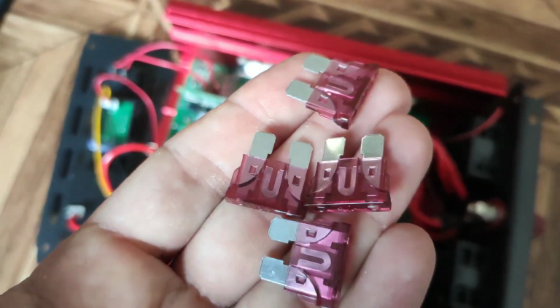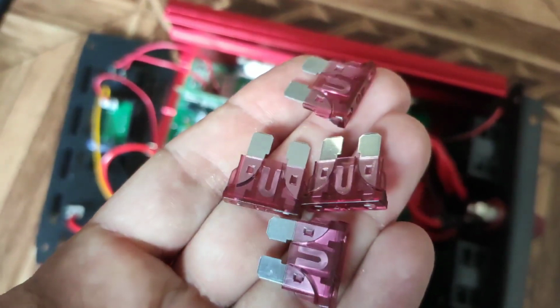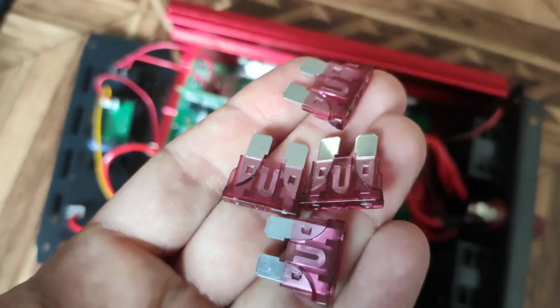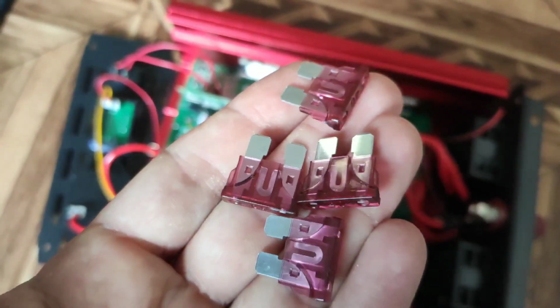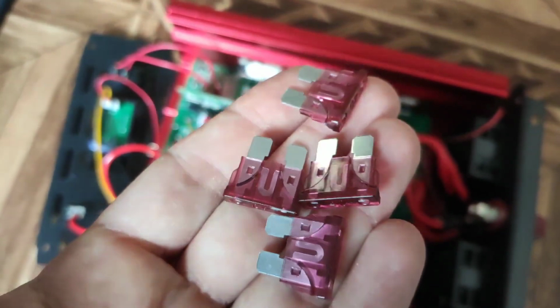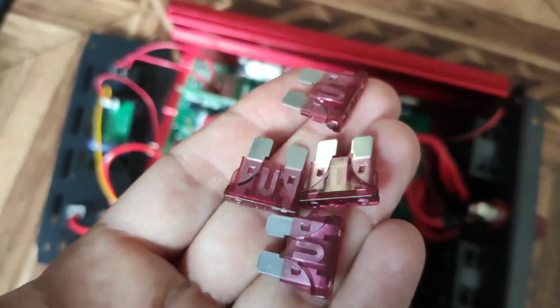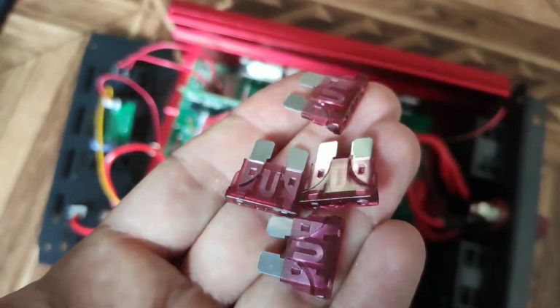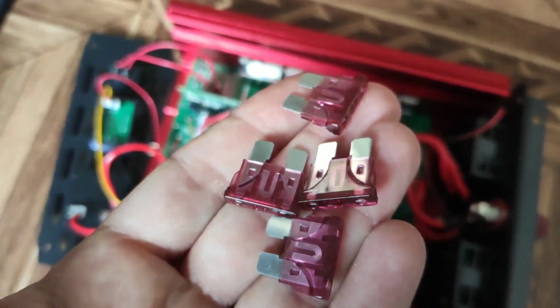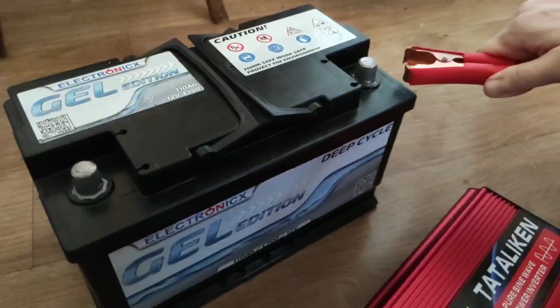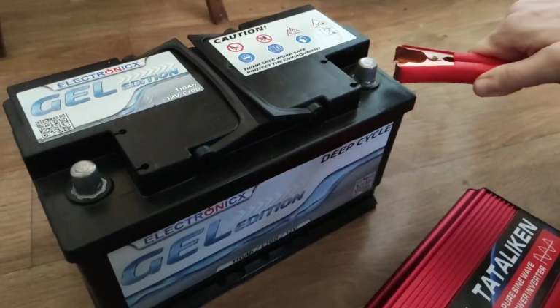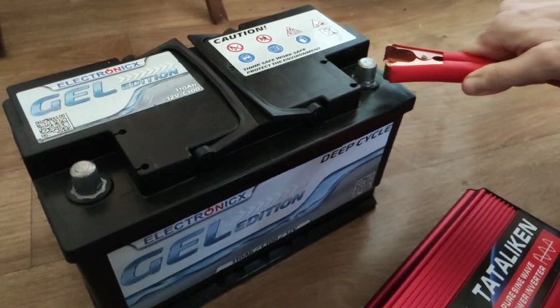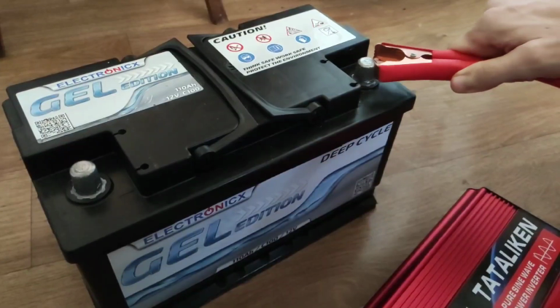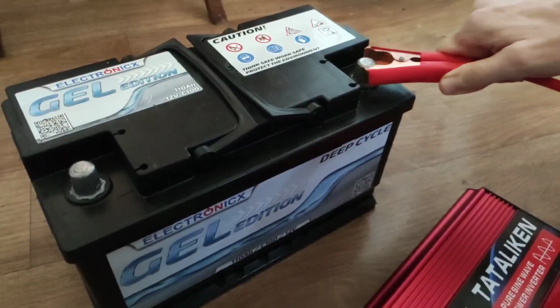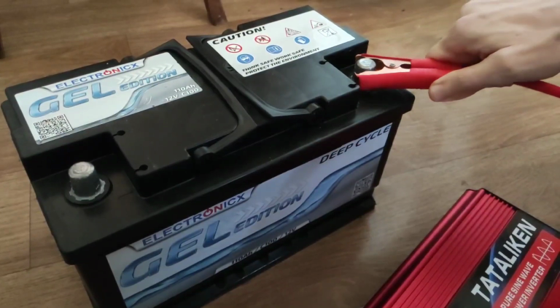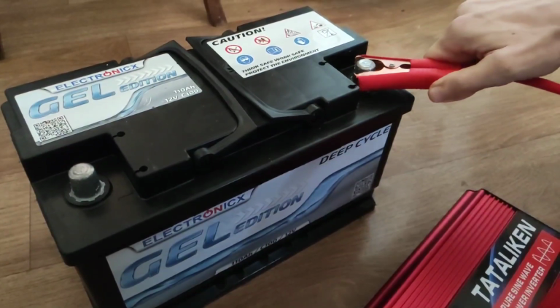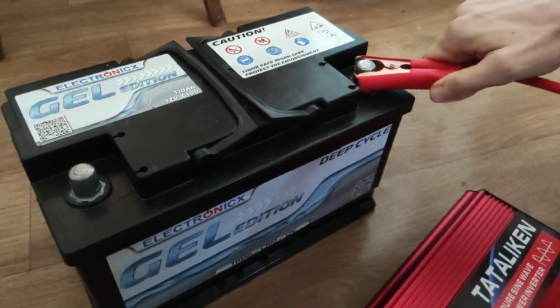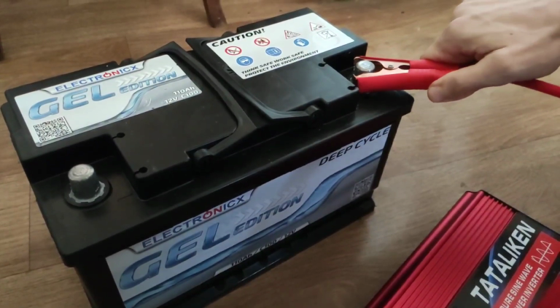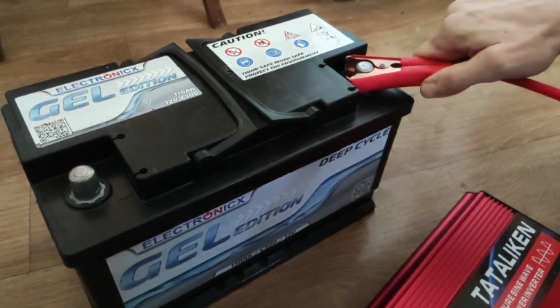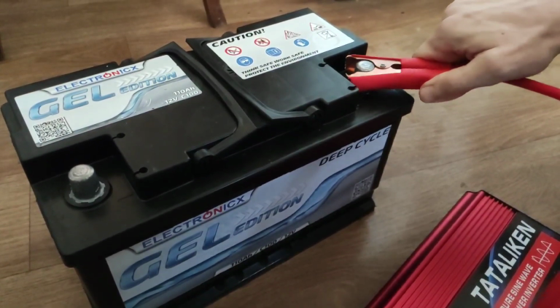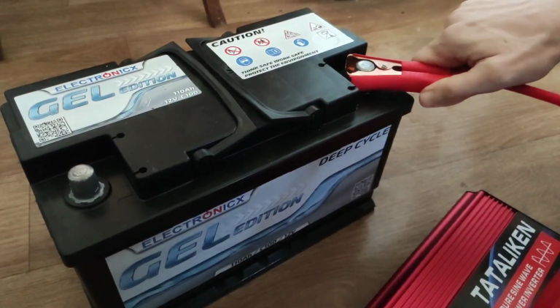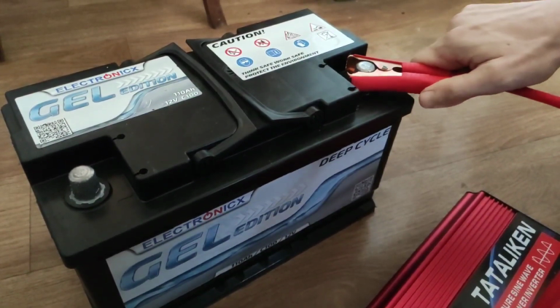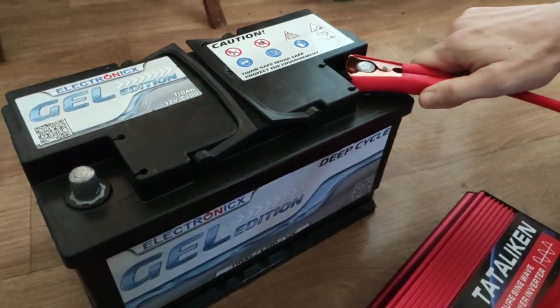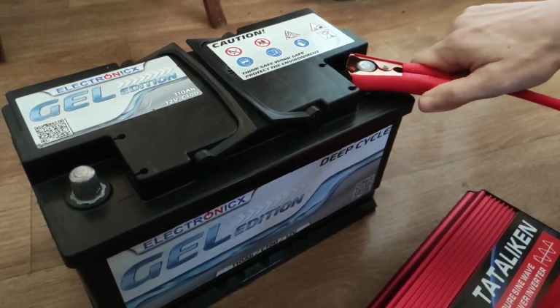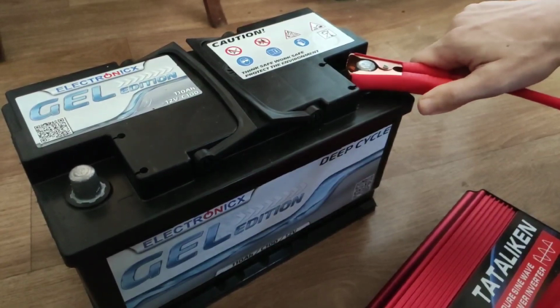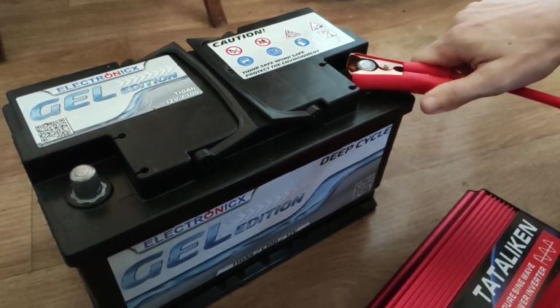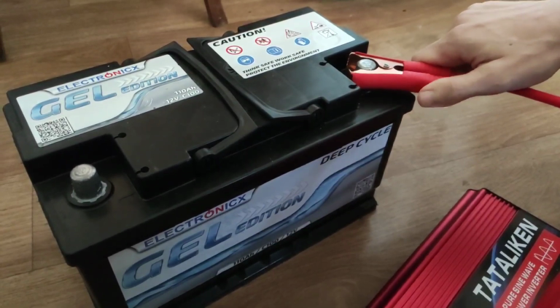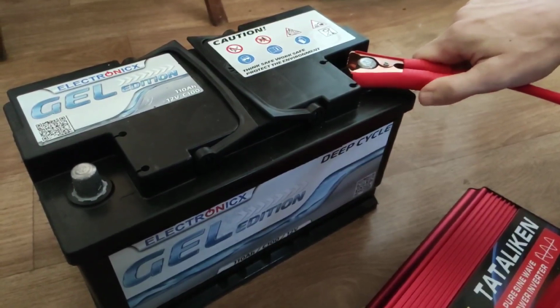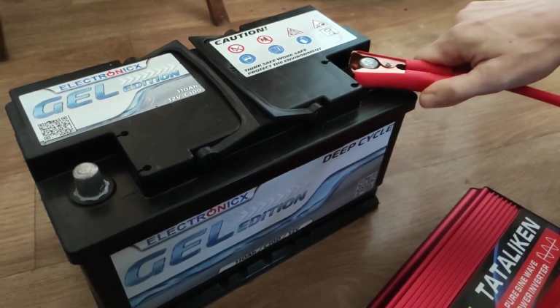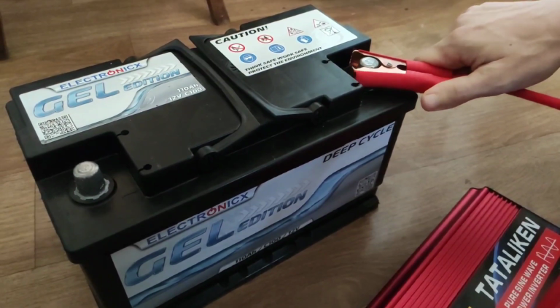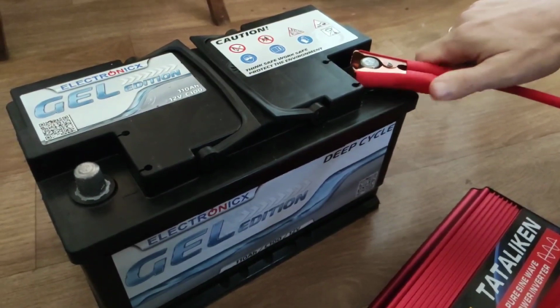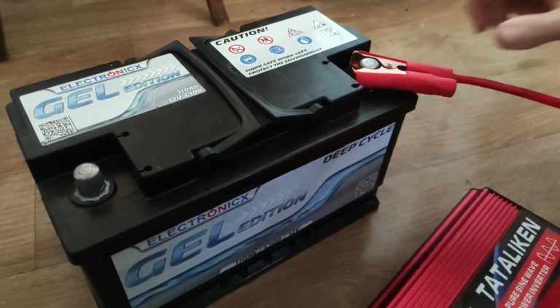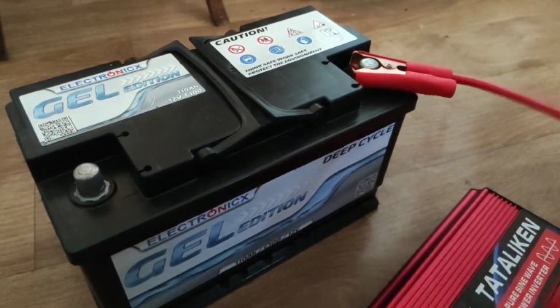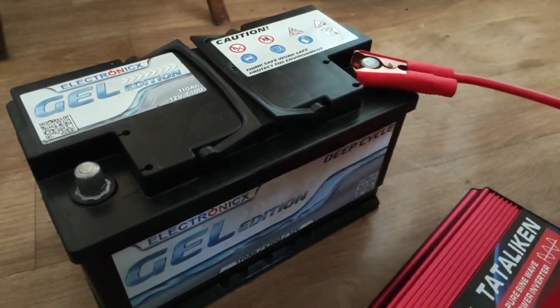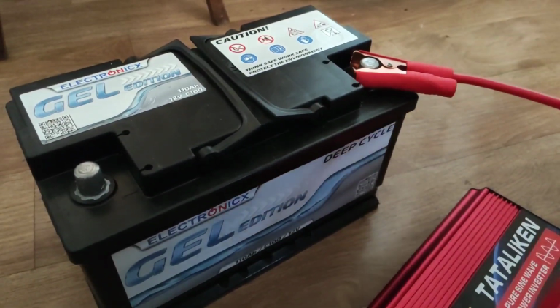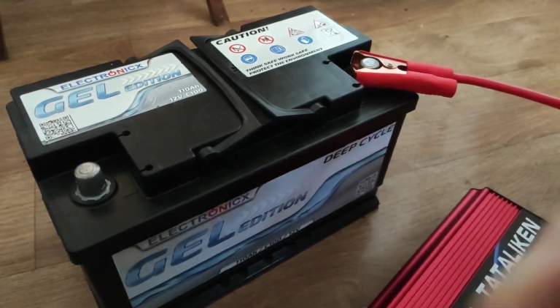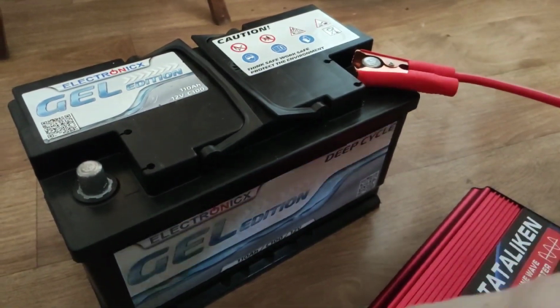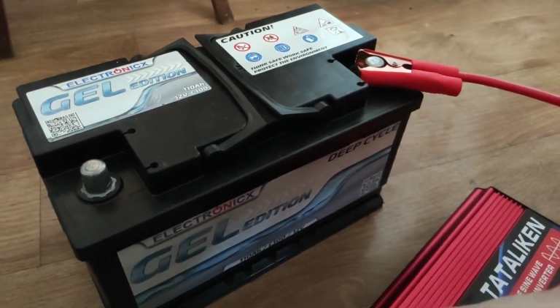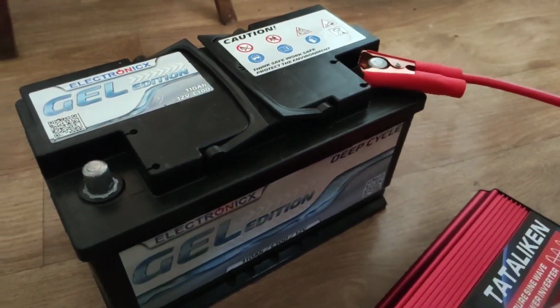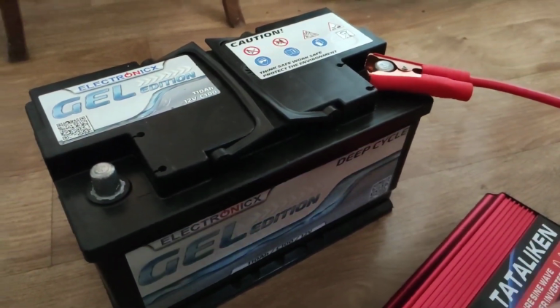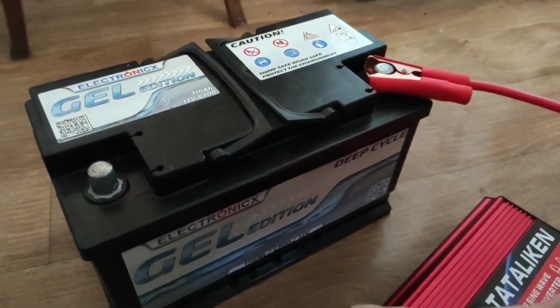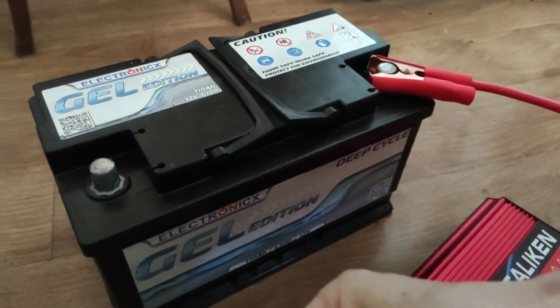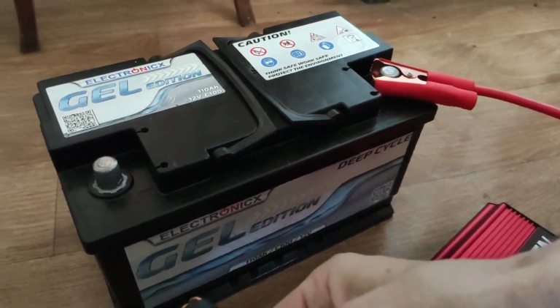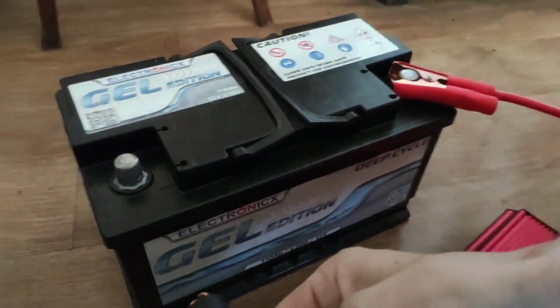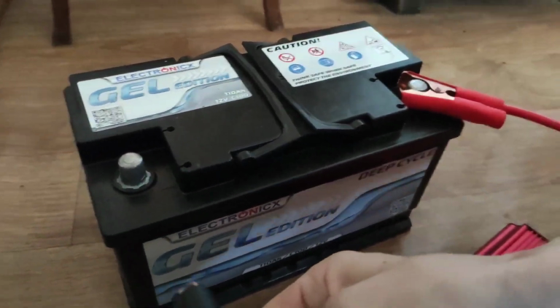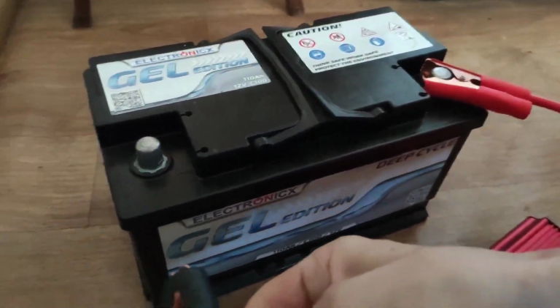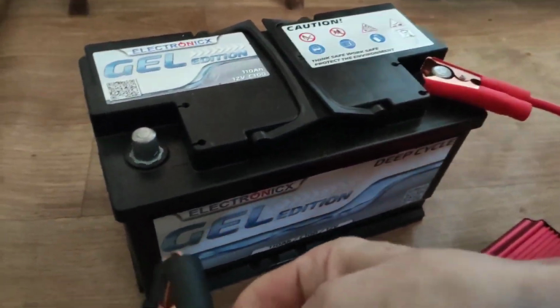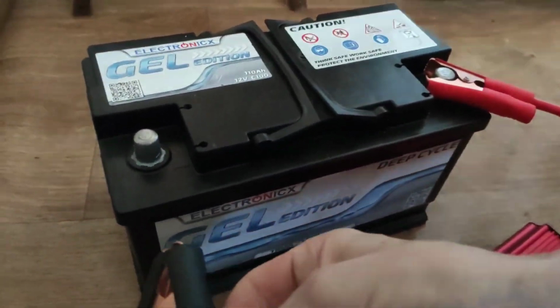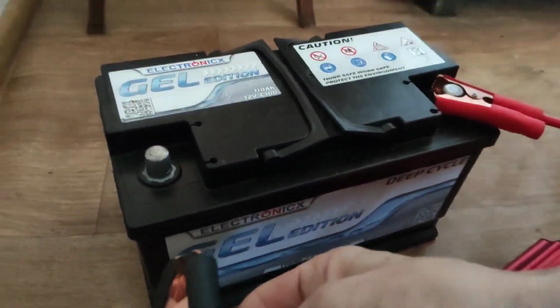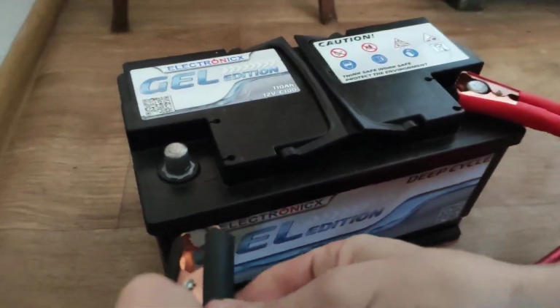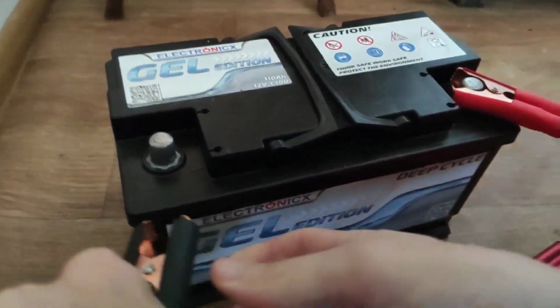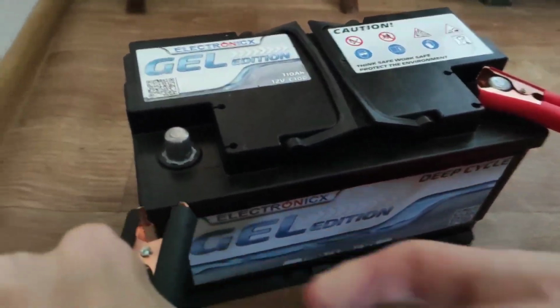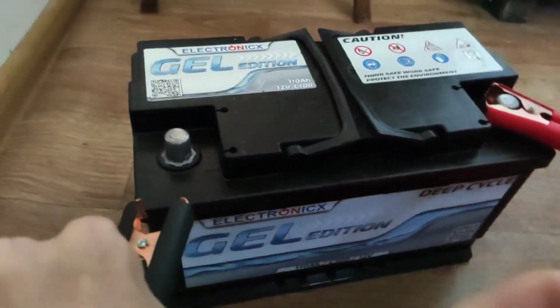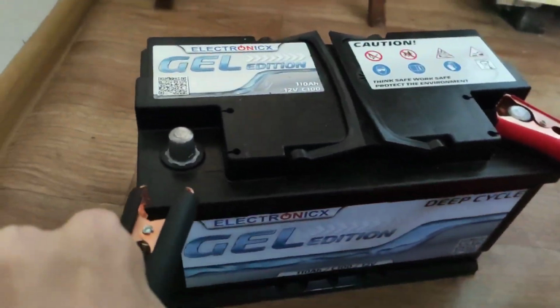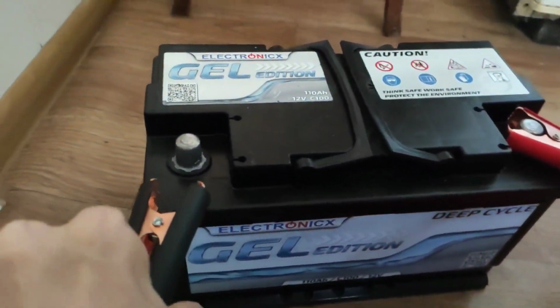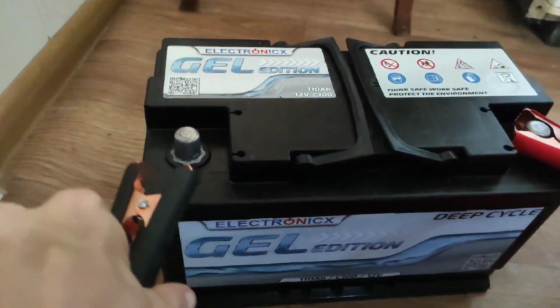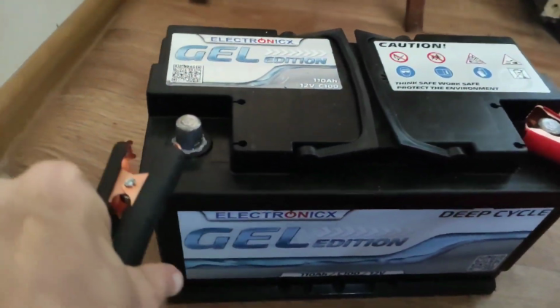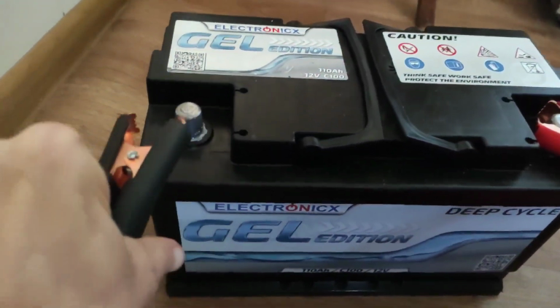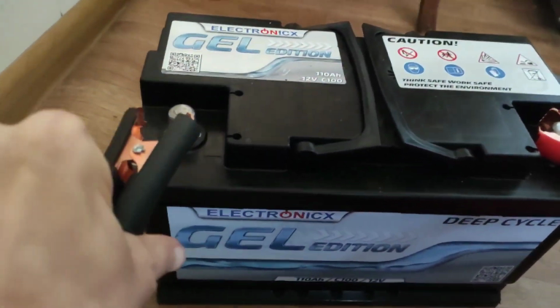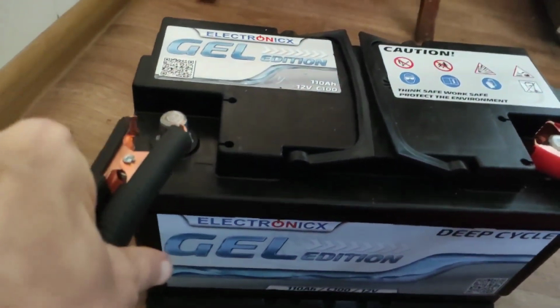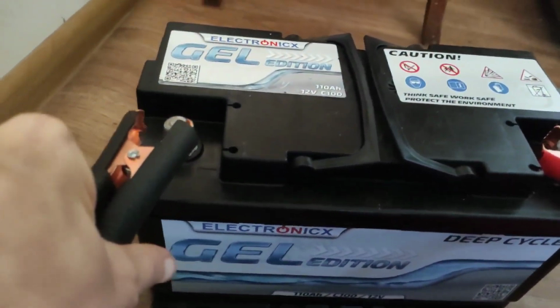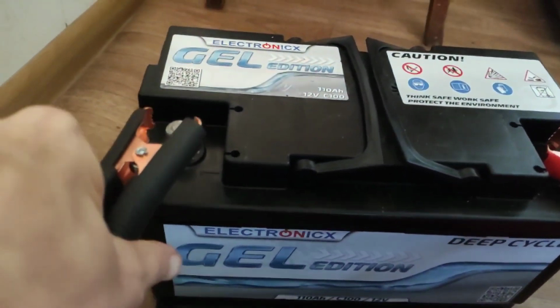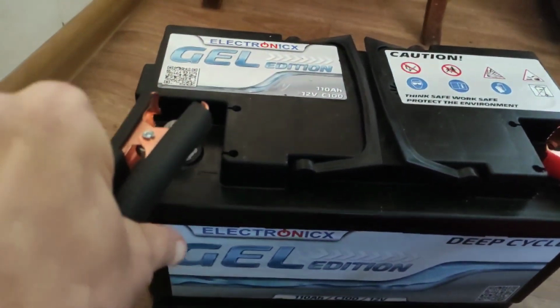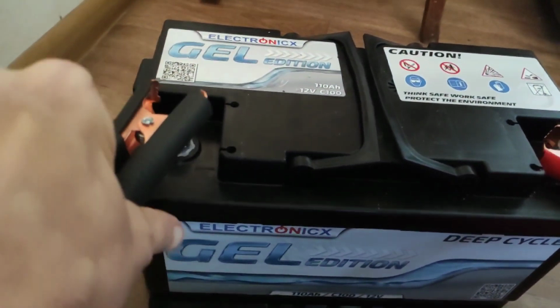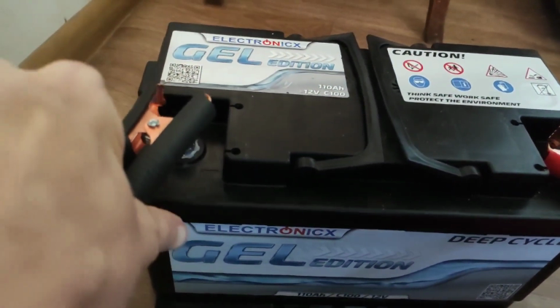Let's connect the inverter to the battery. You need to be careful — connect plus to plus and minus to minus.